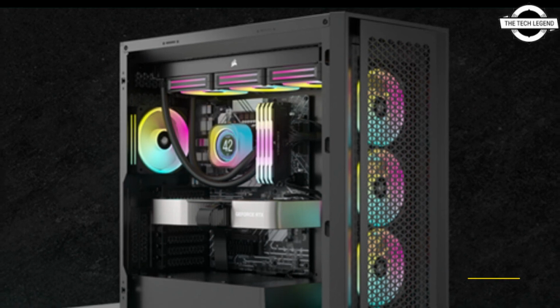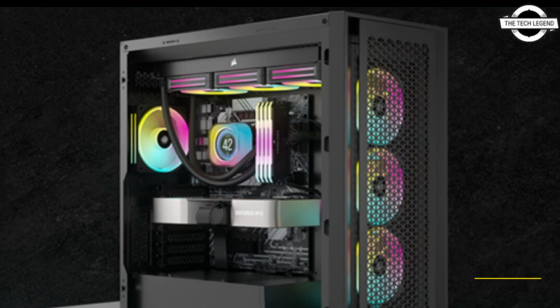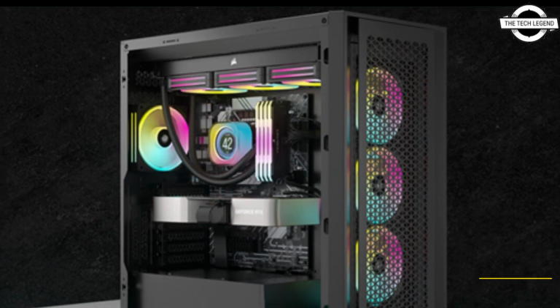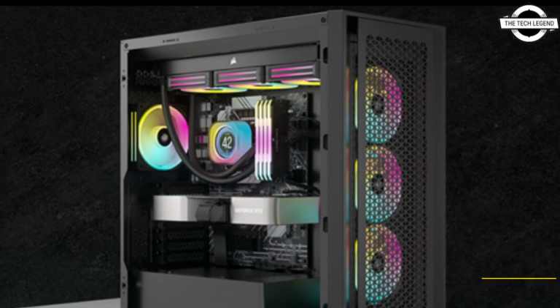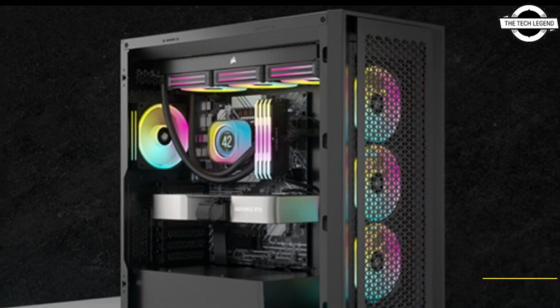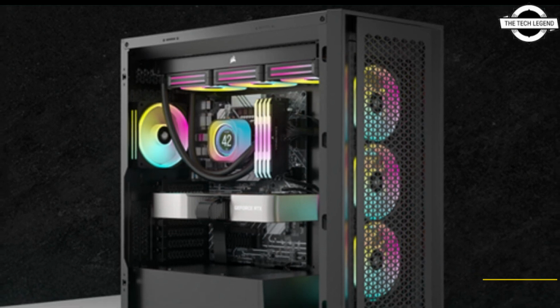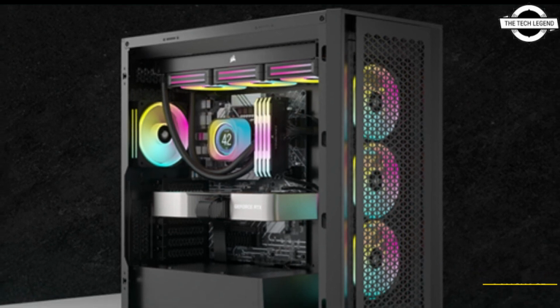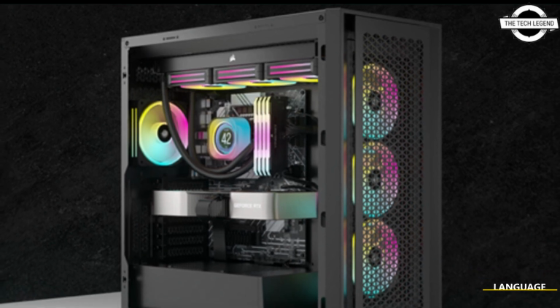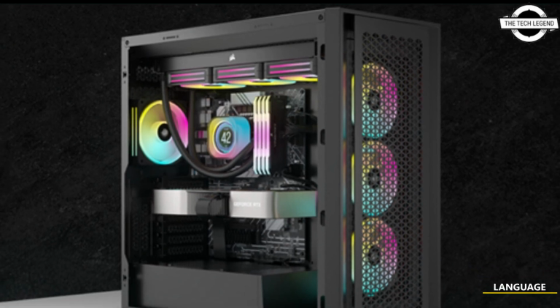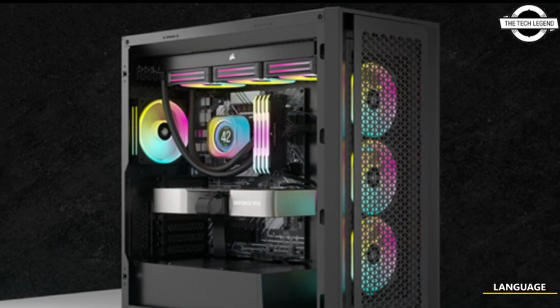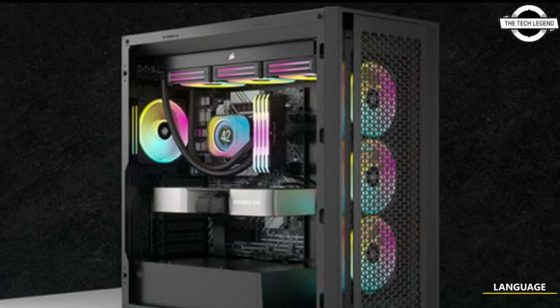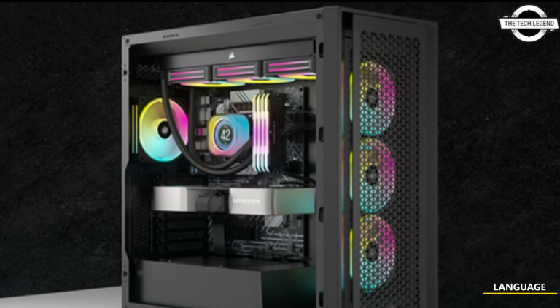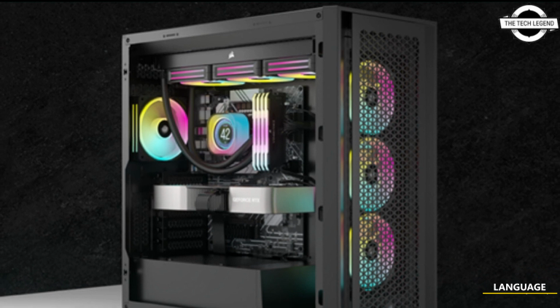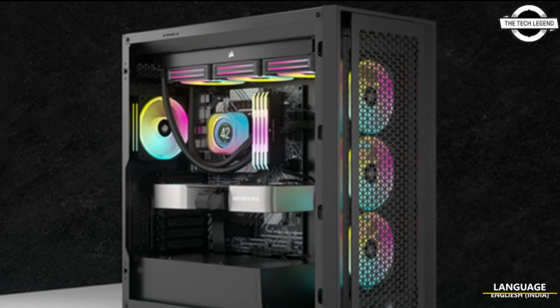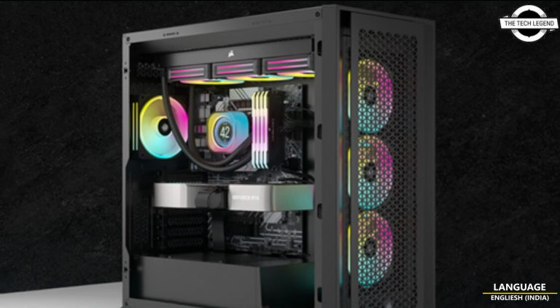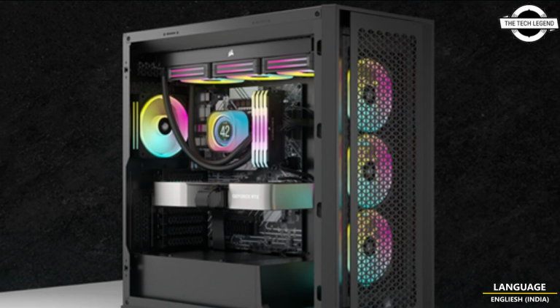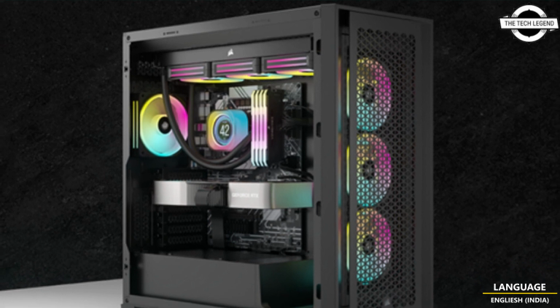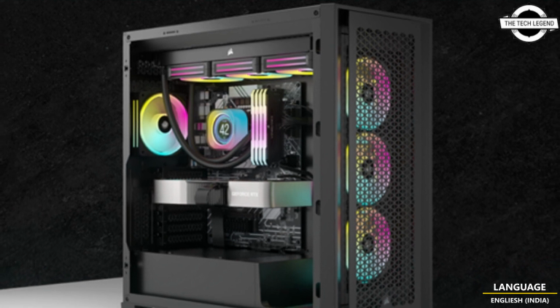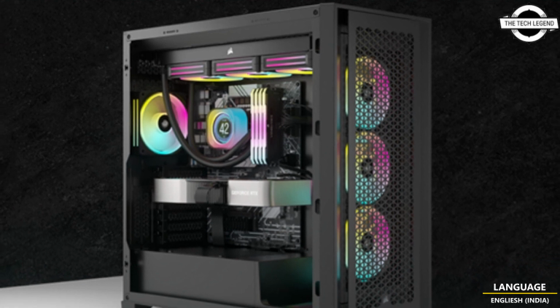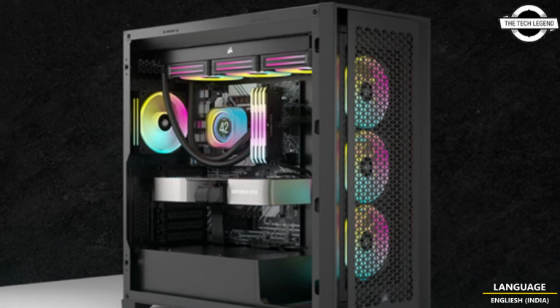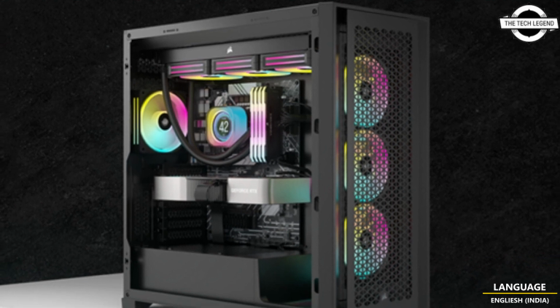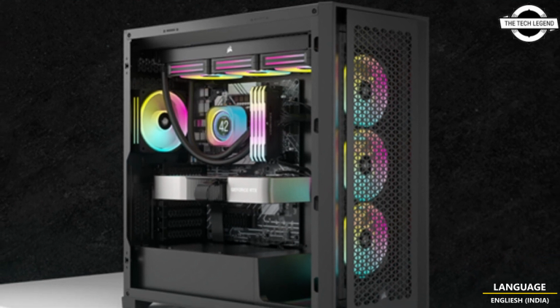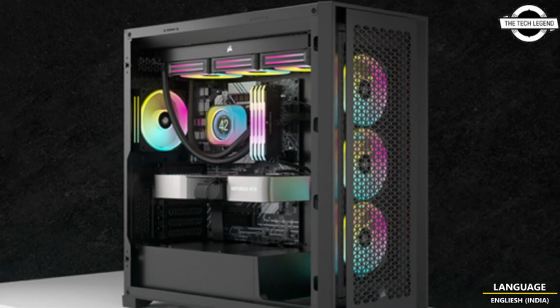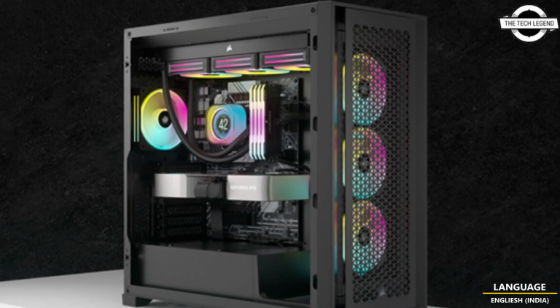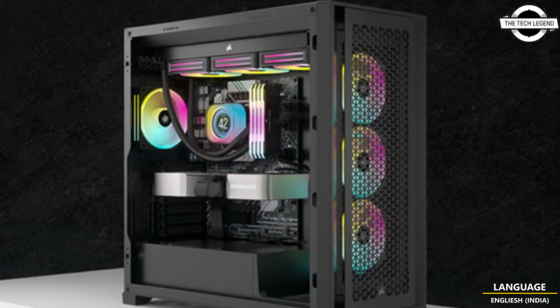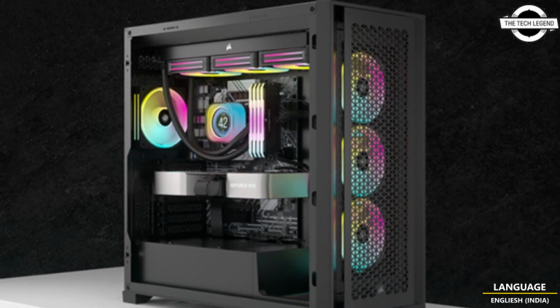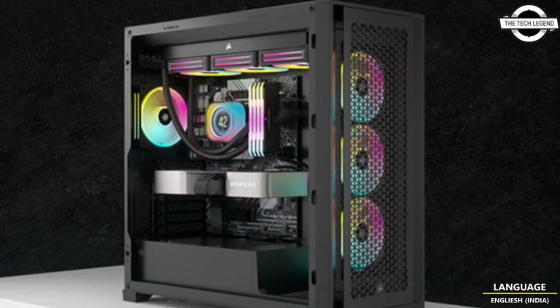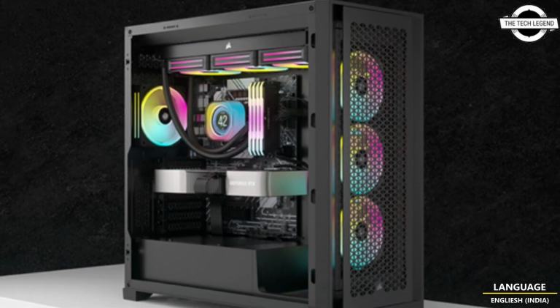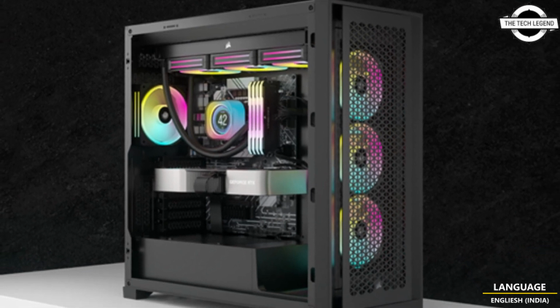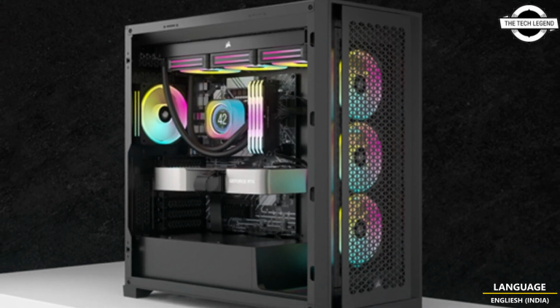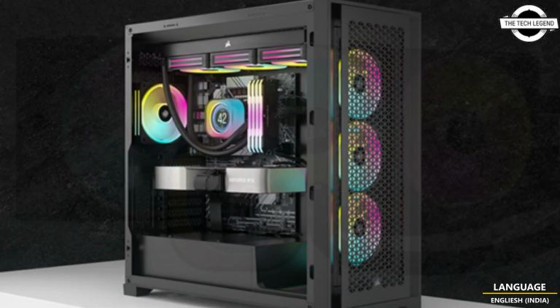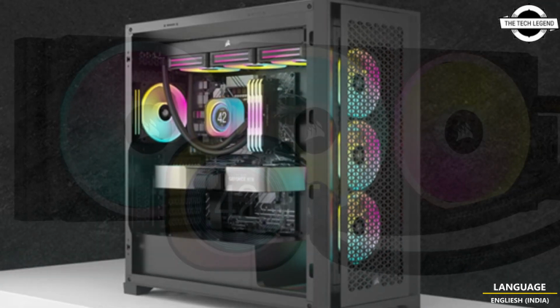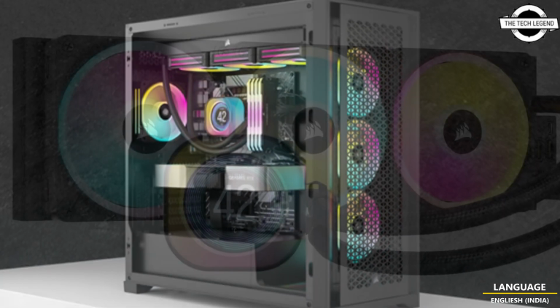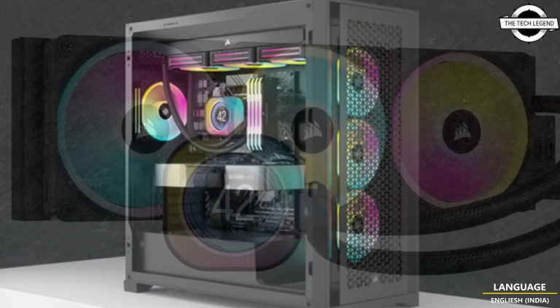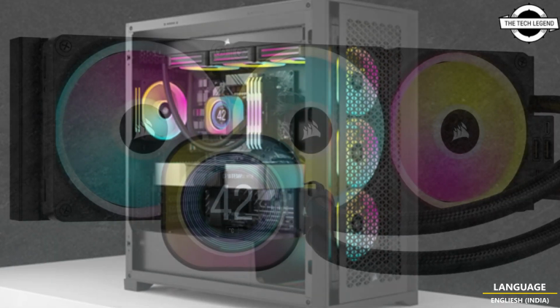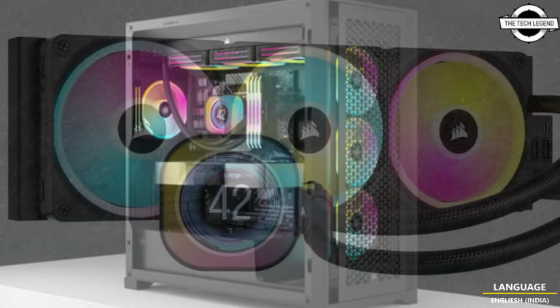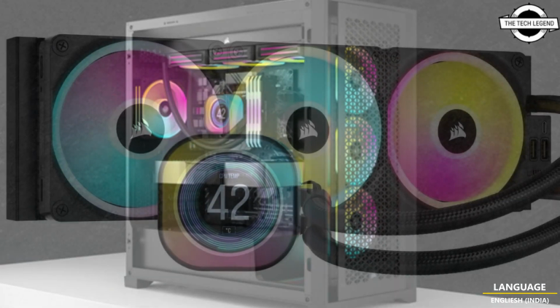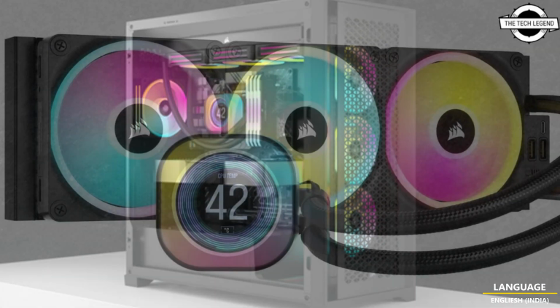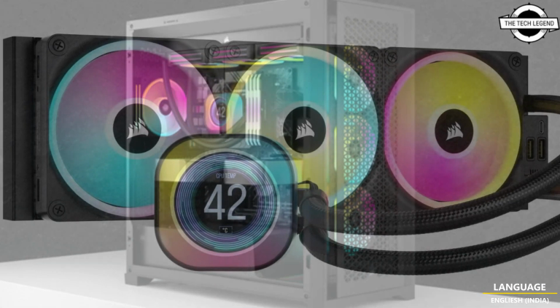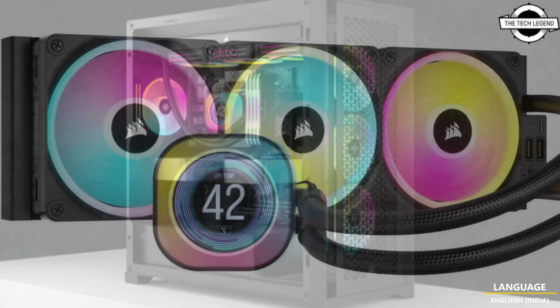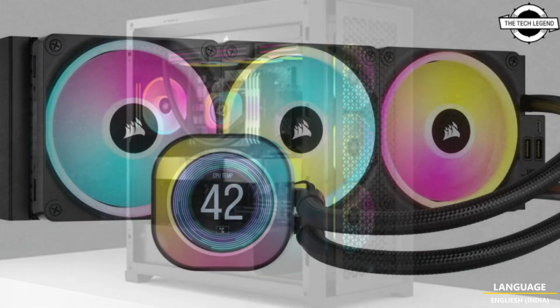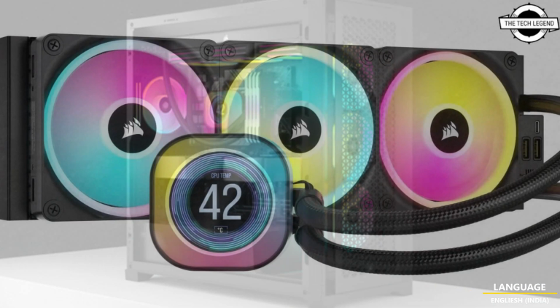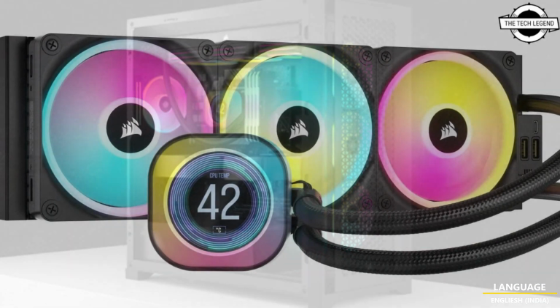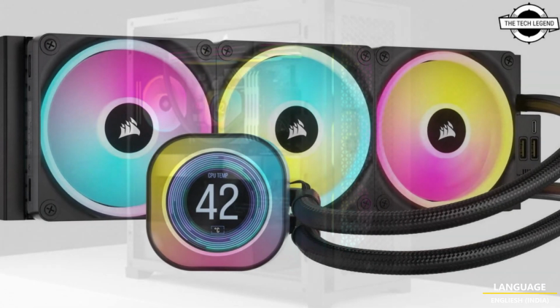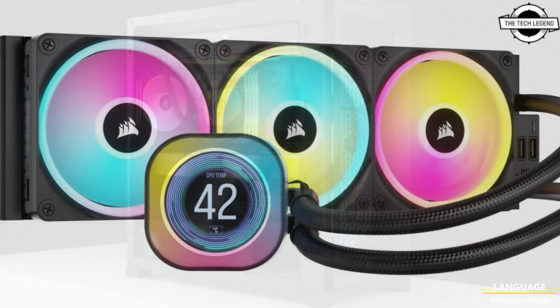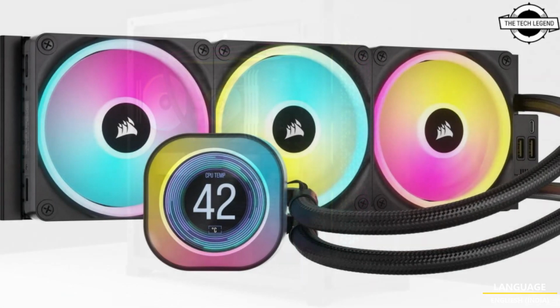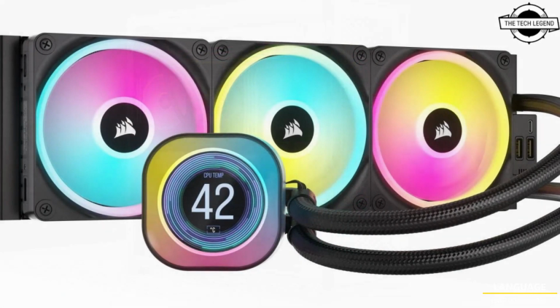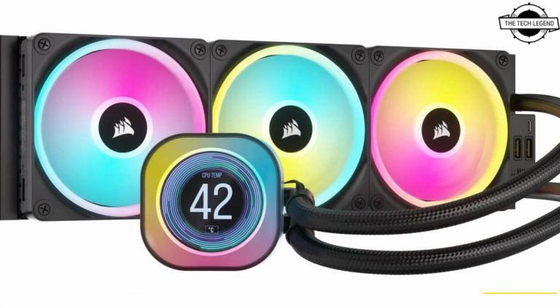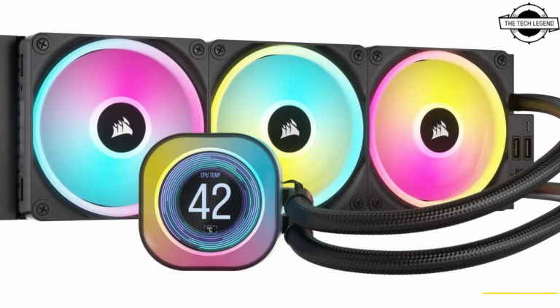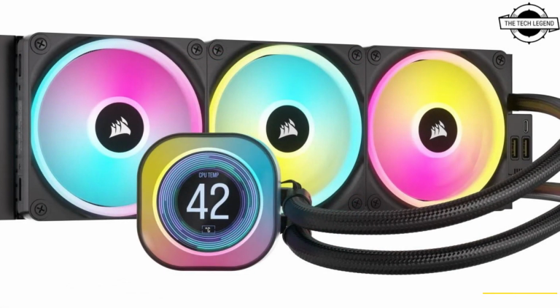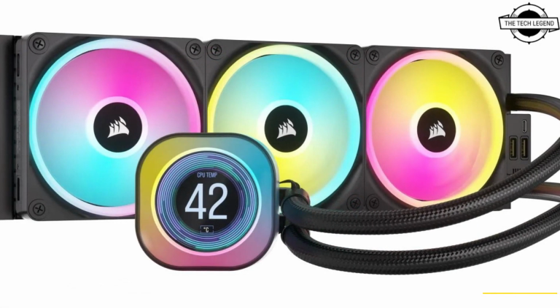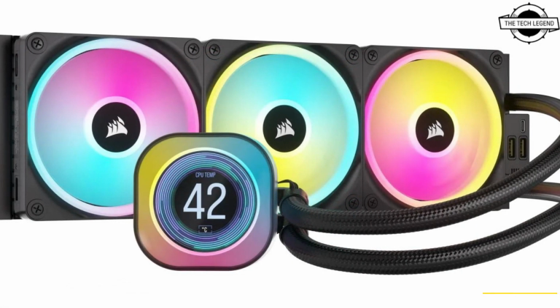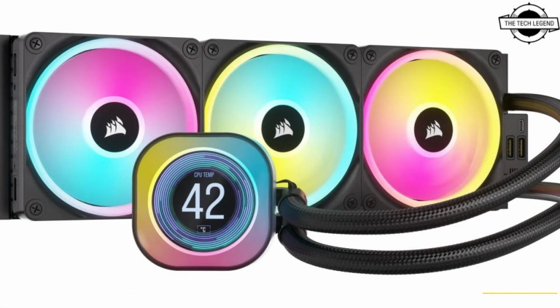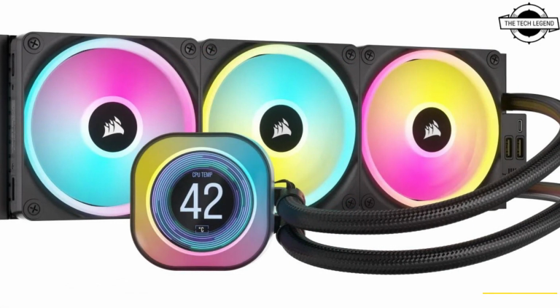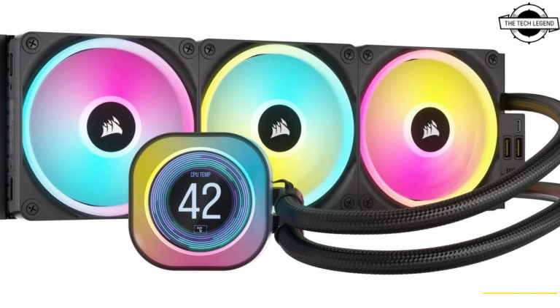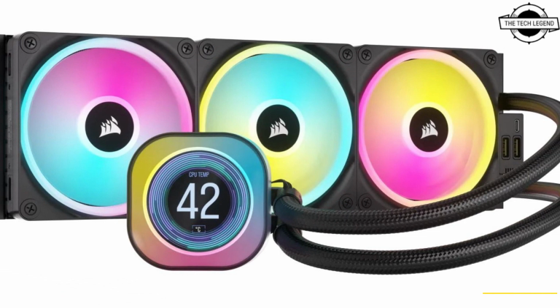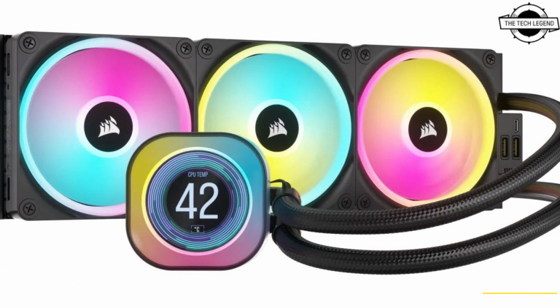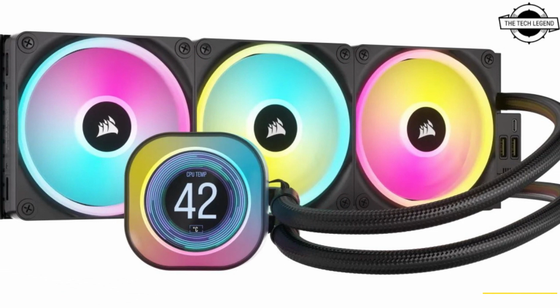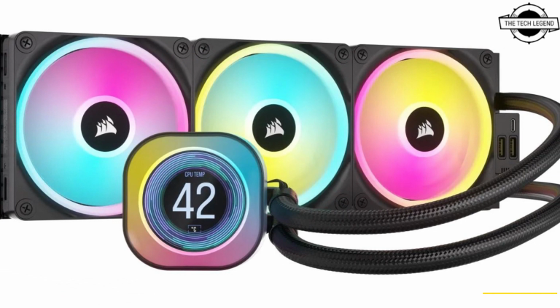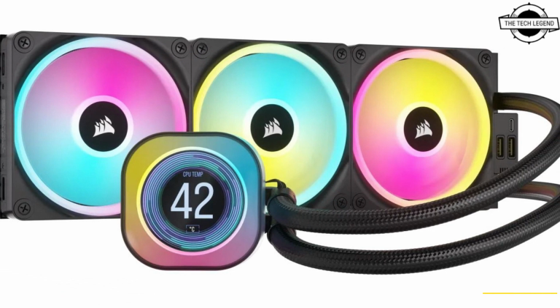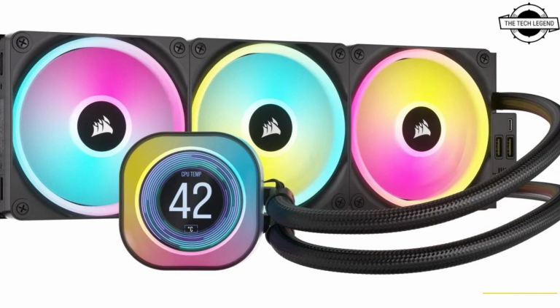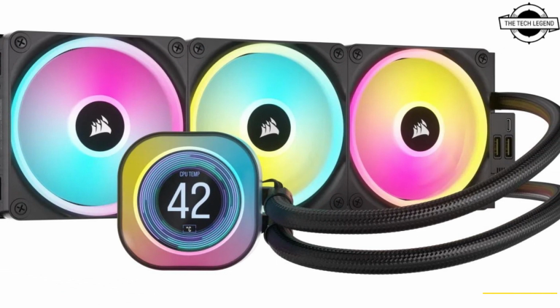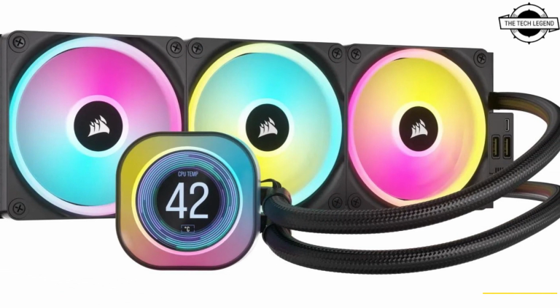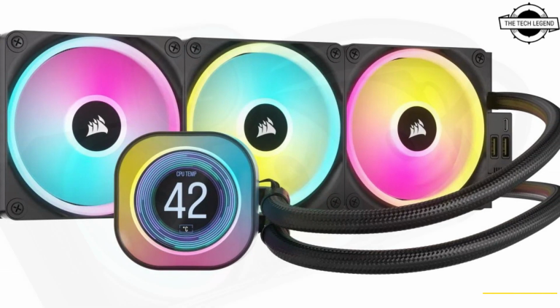Hello friends, welcome to the TechLizan channel. Today I'll talk about Corsair's new iCUE Link LCD coolers.